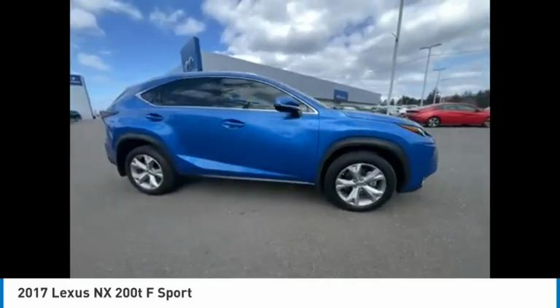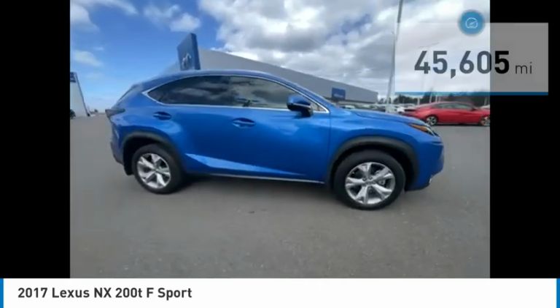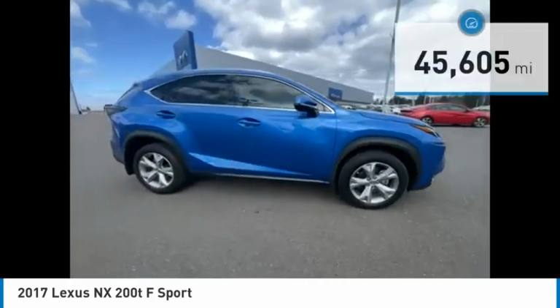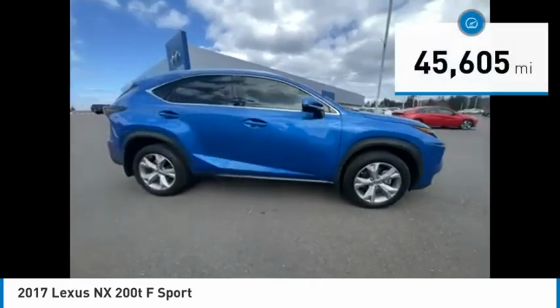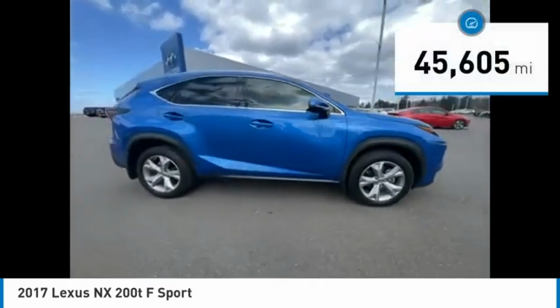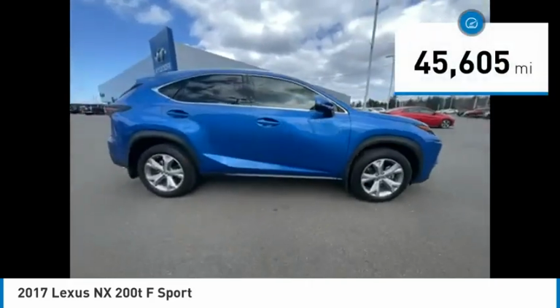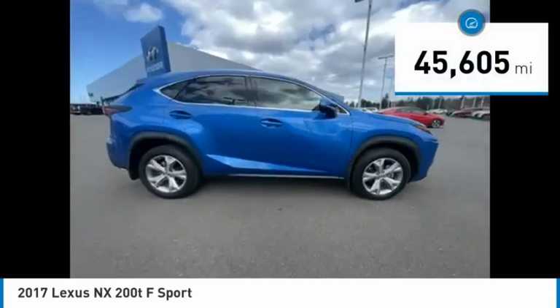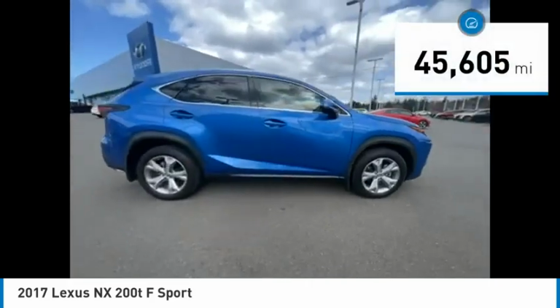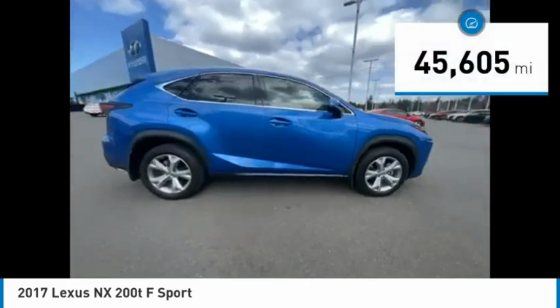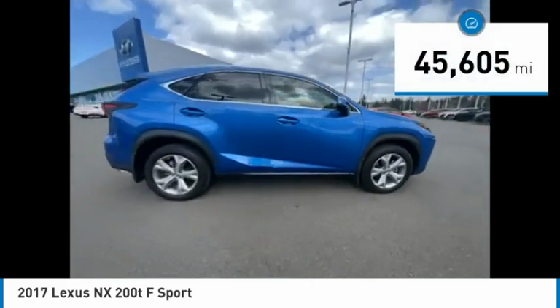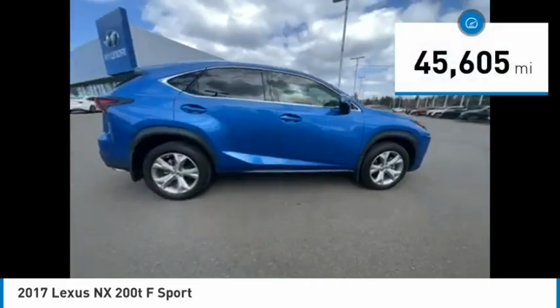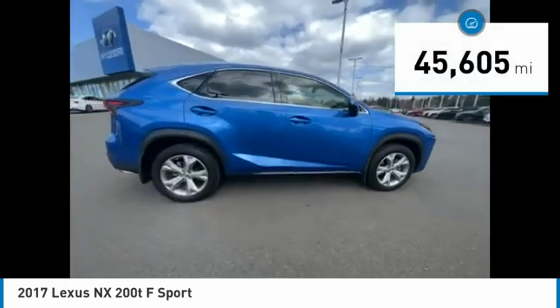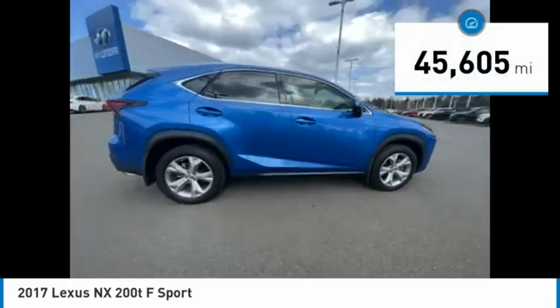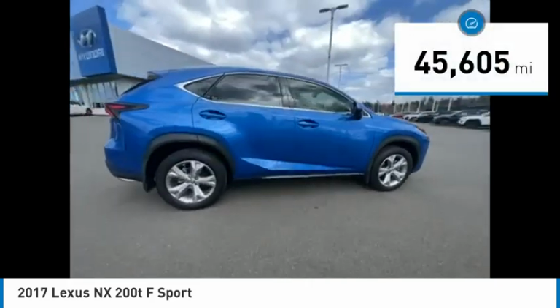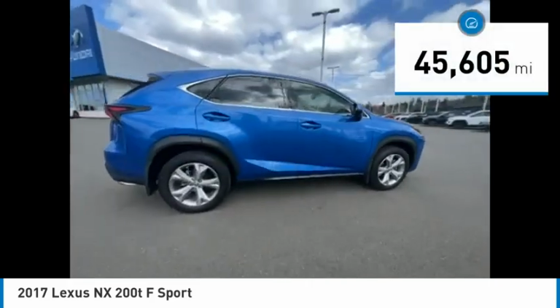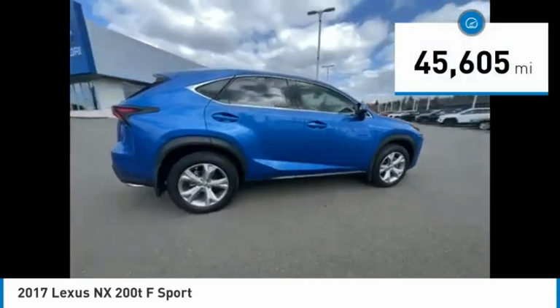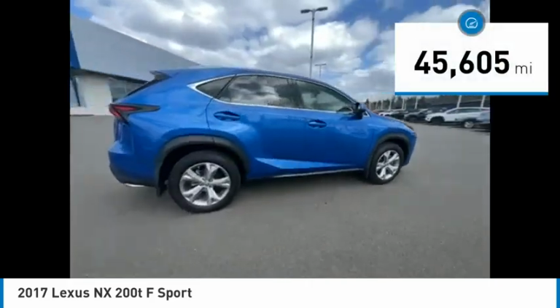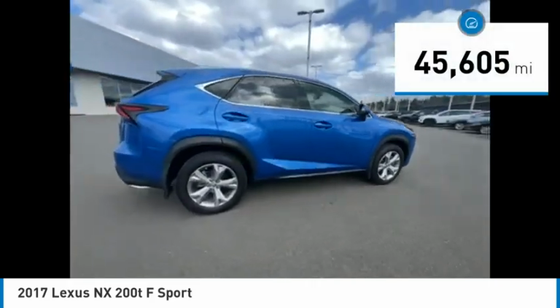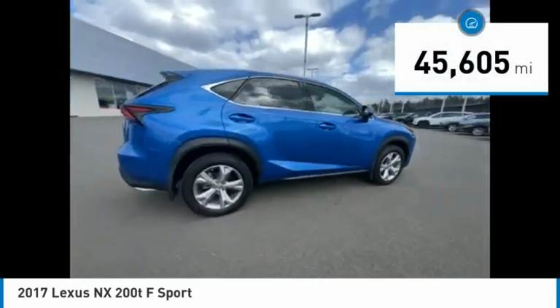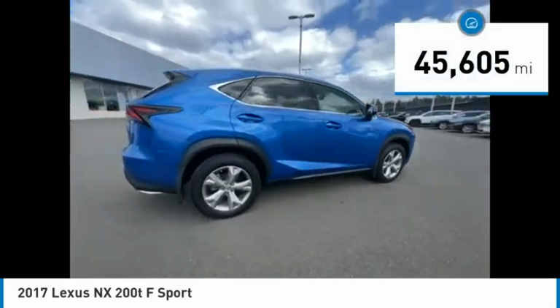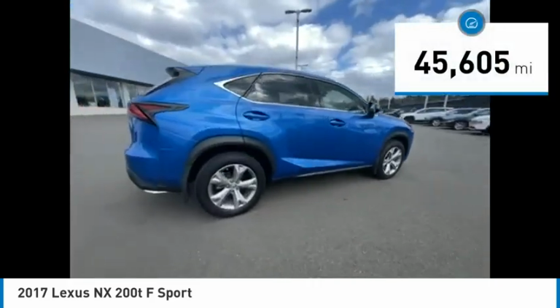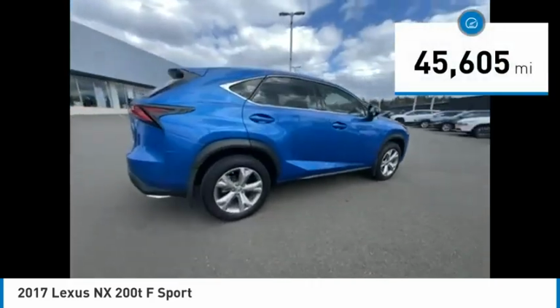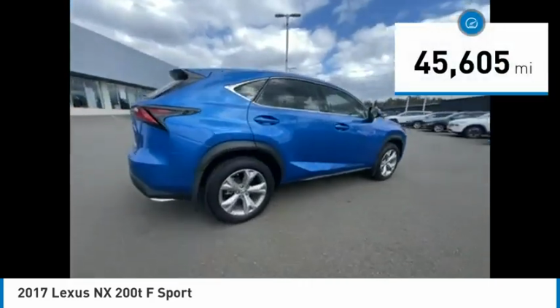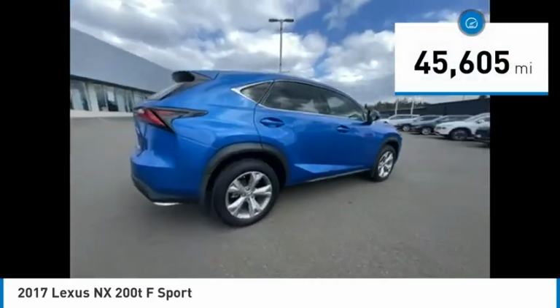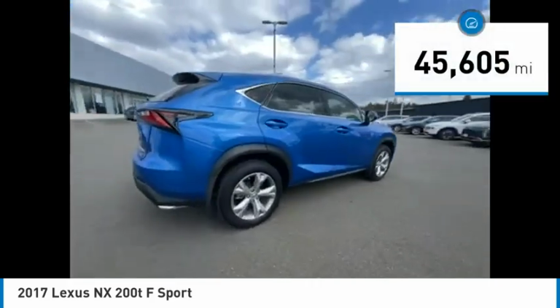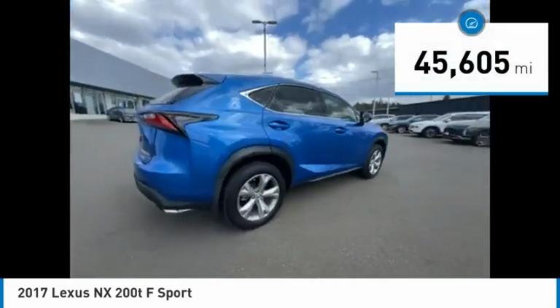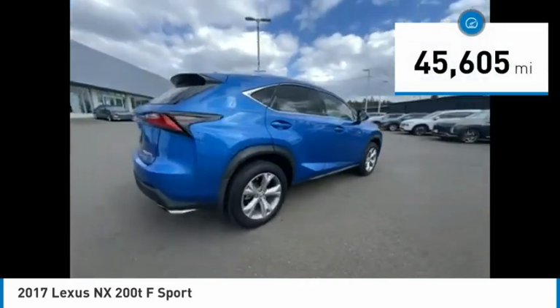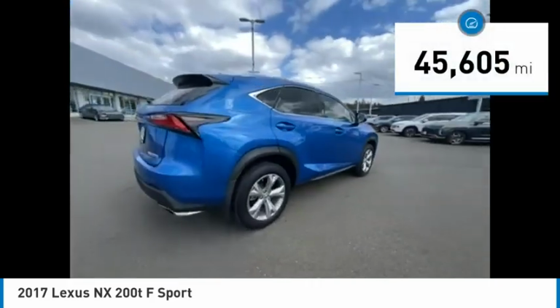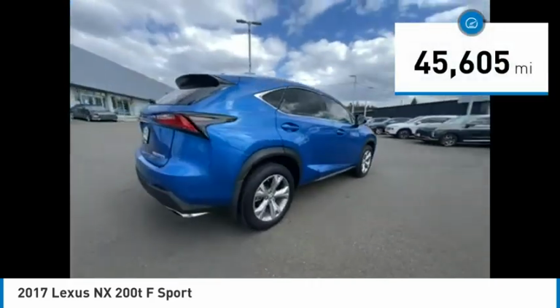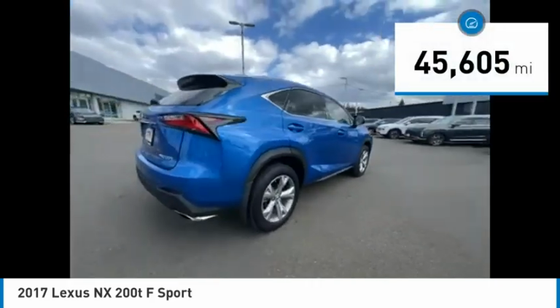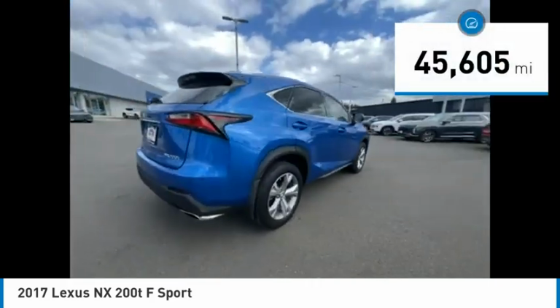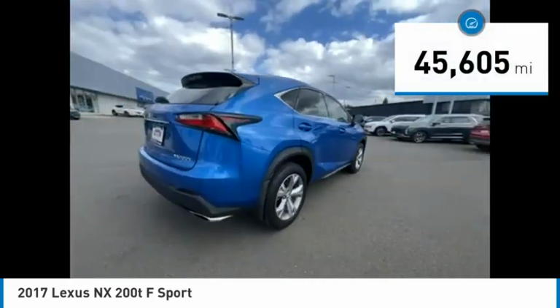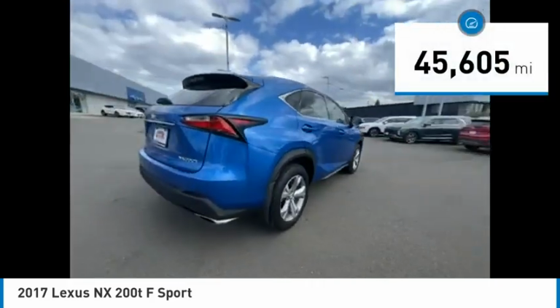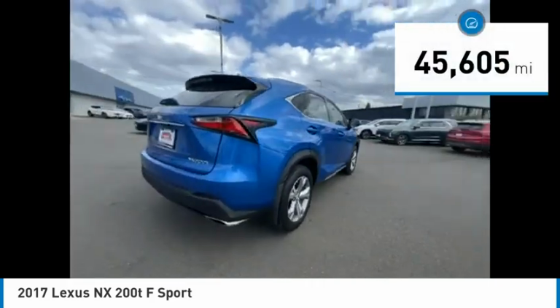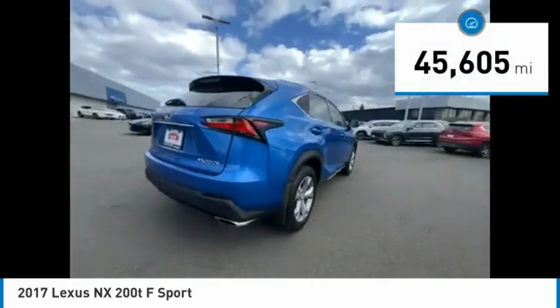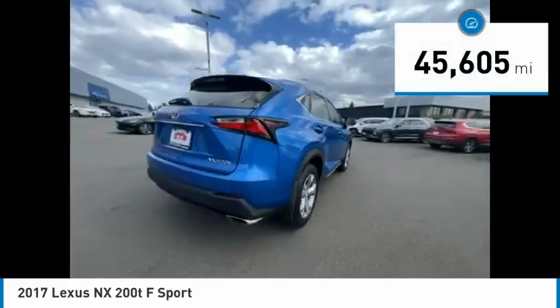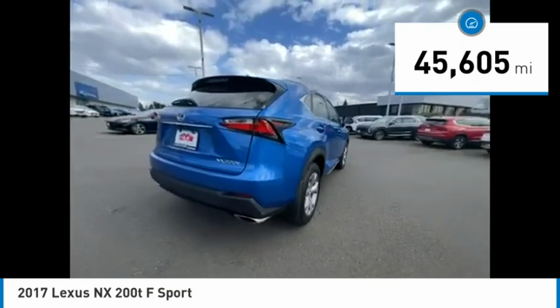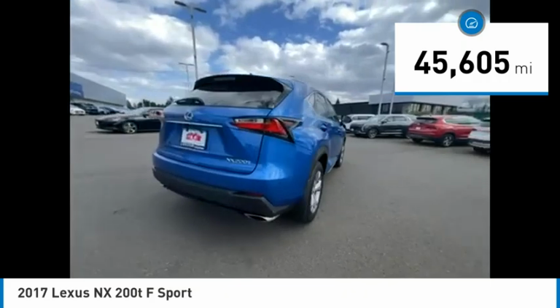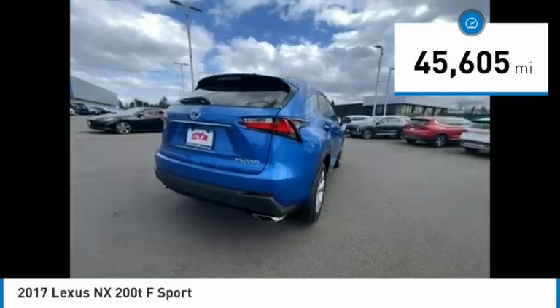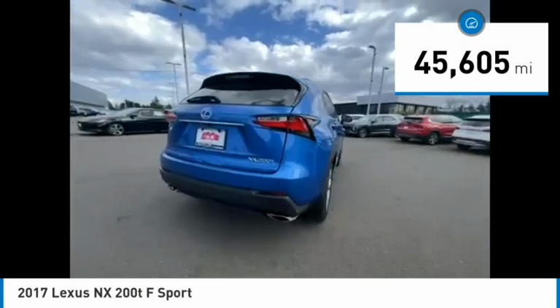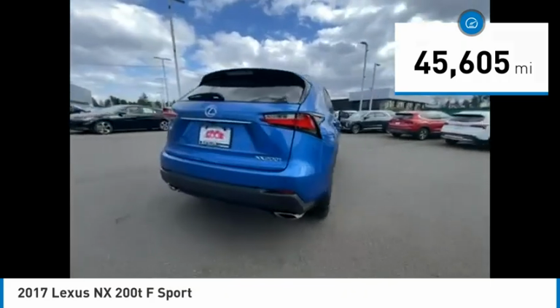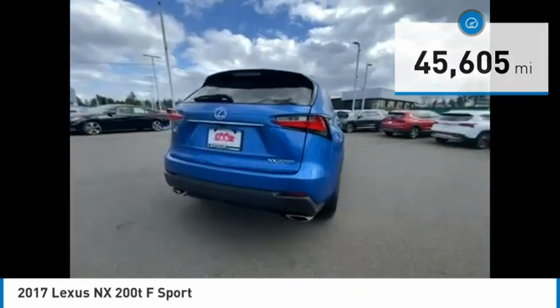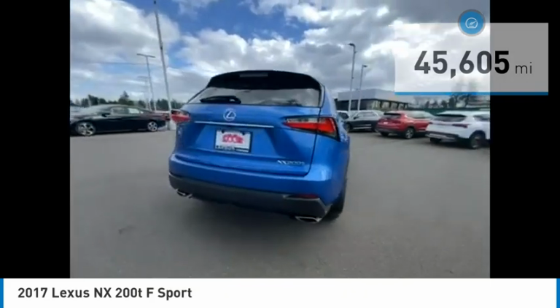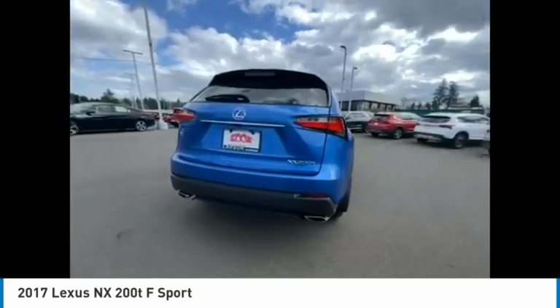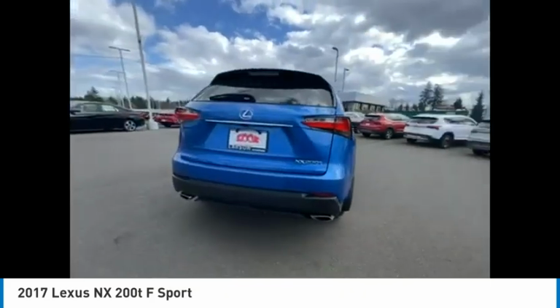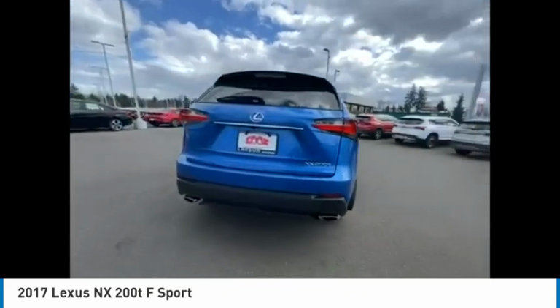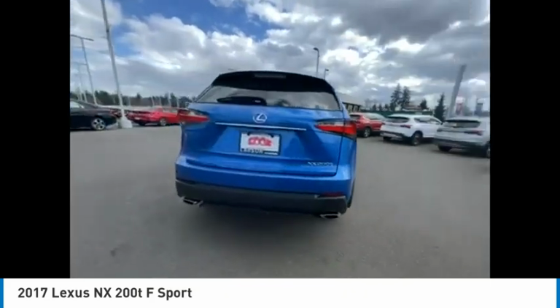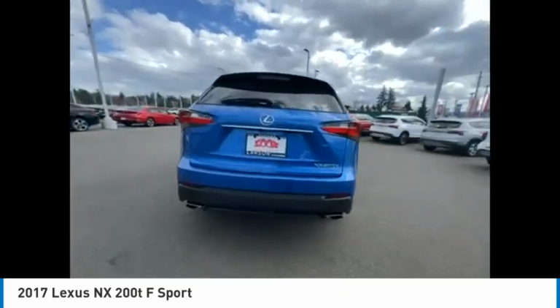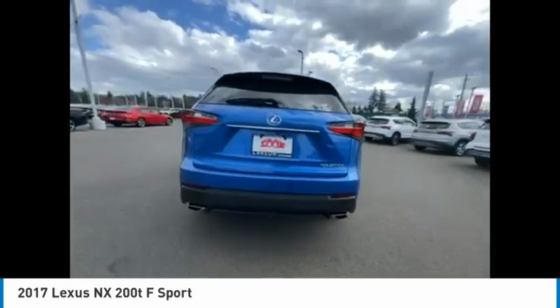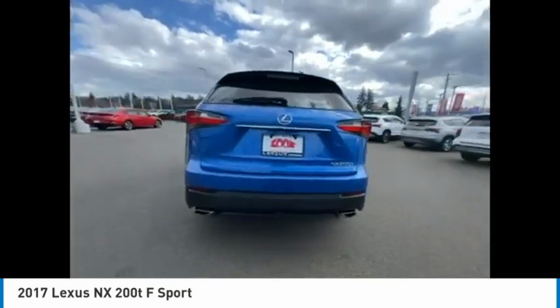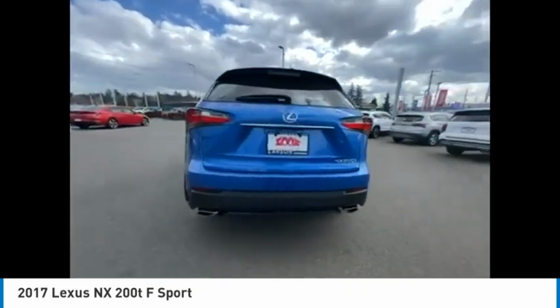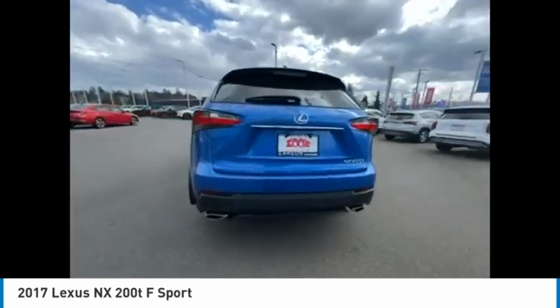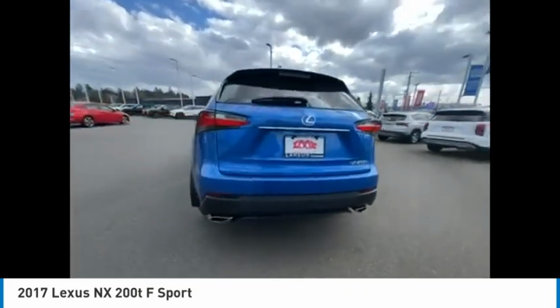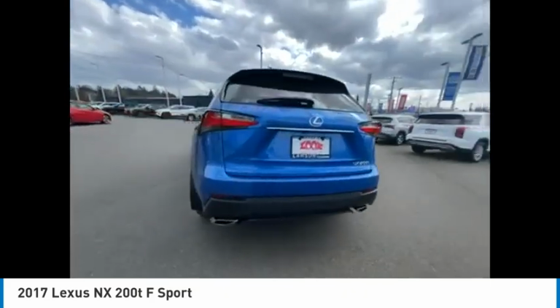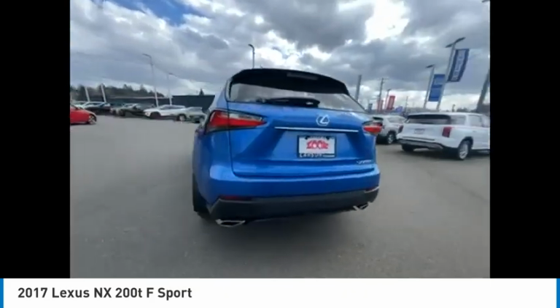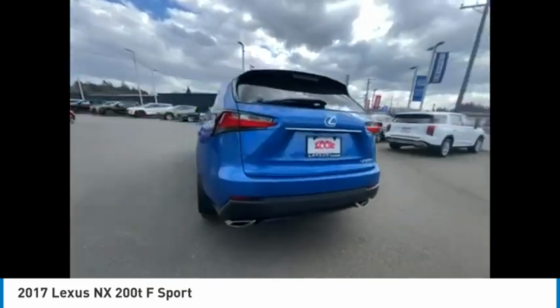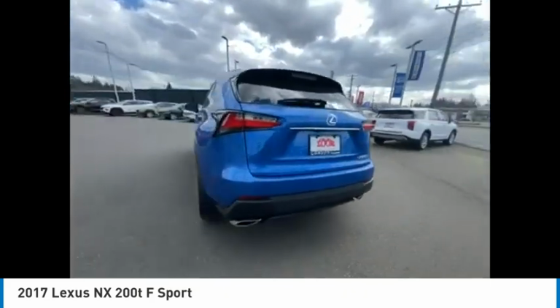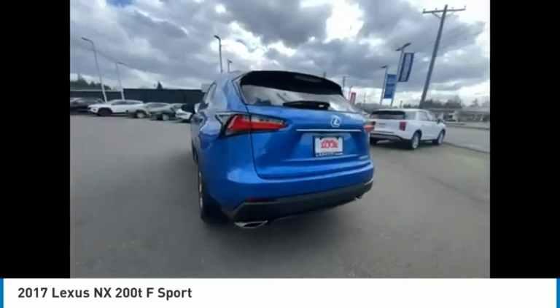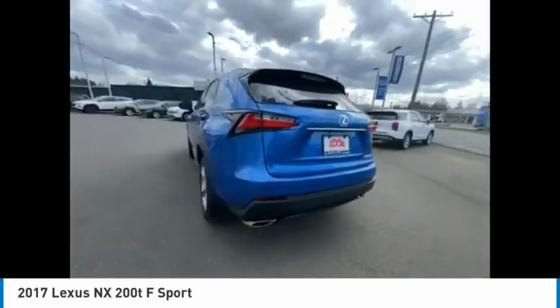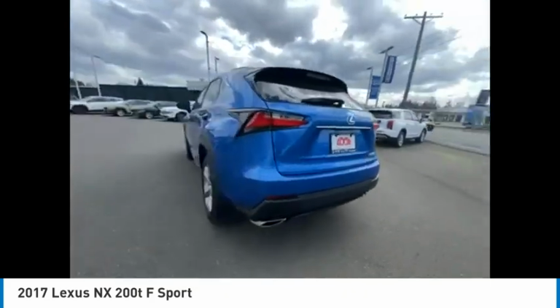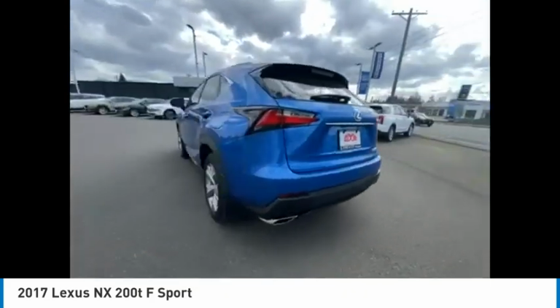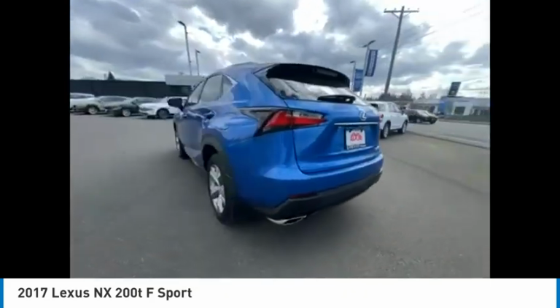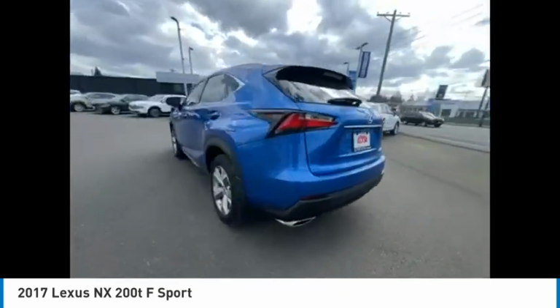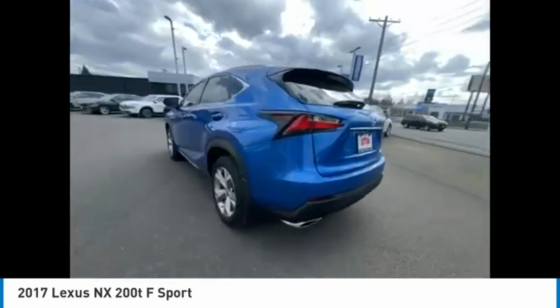This vehicle has less than 50,000 miles. This beauty will make even your house keys jealous. Drive it today.